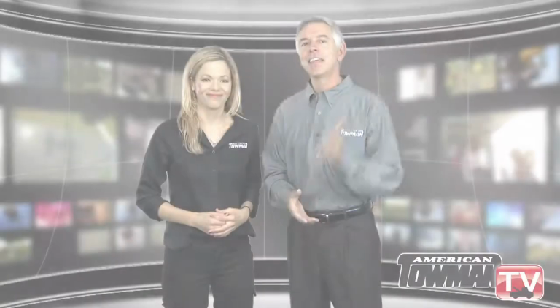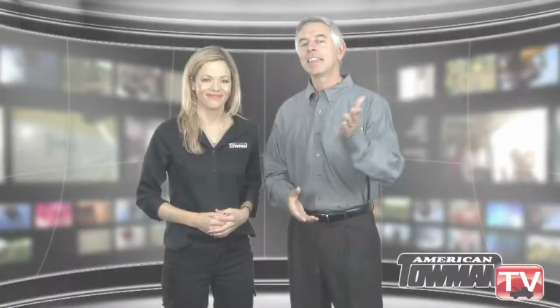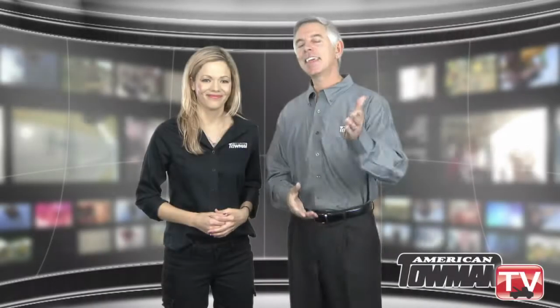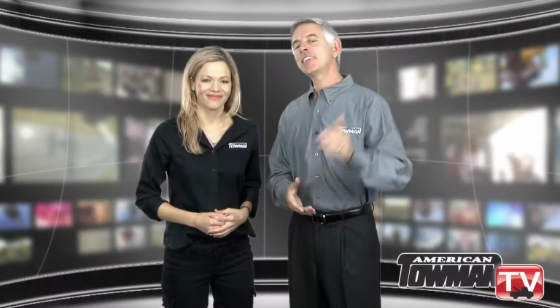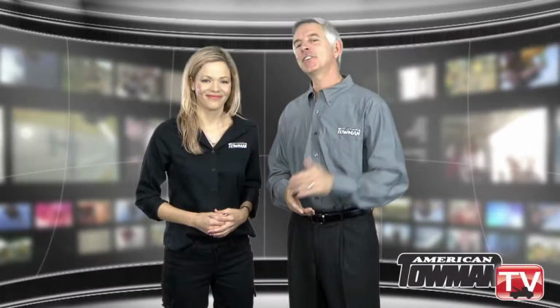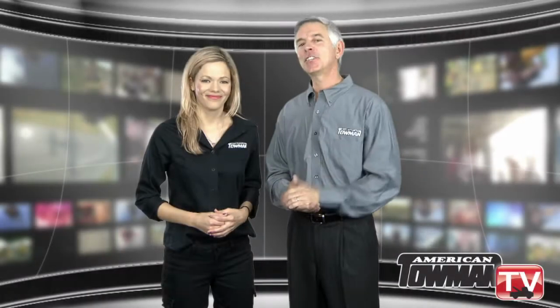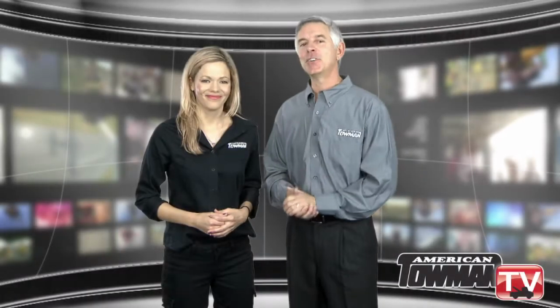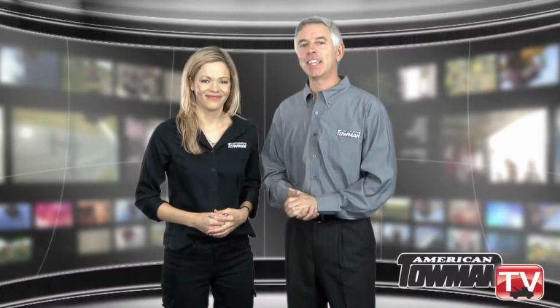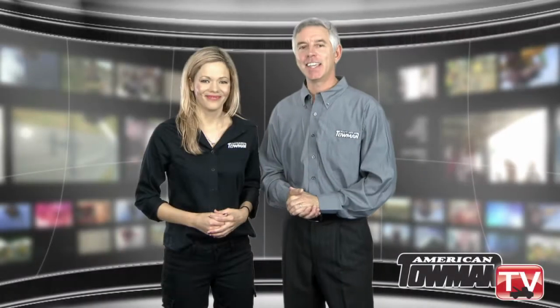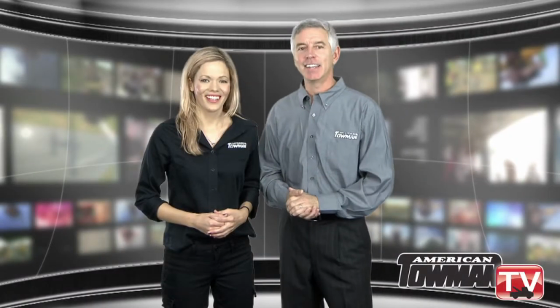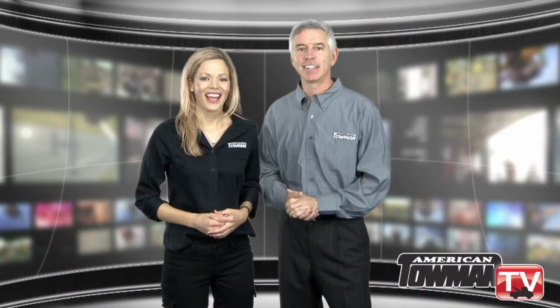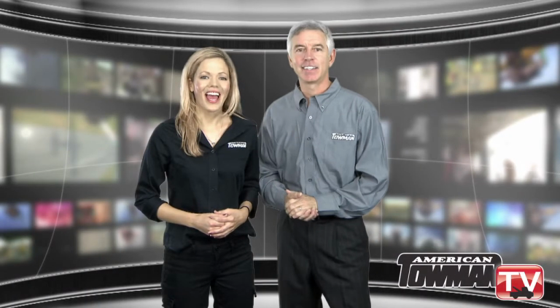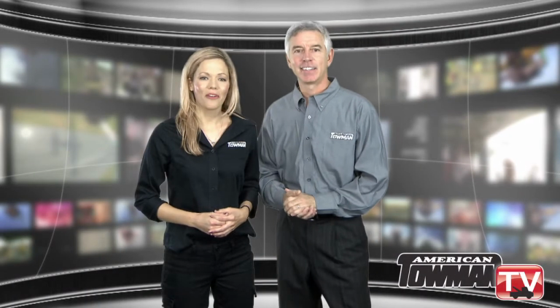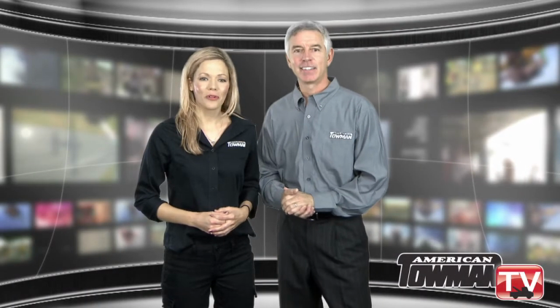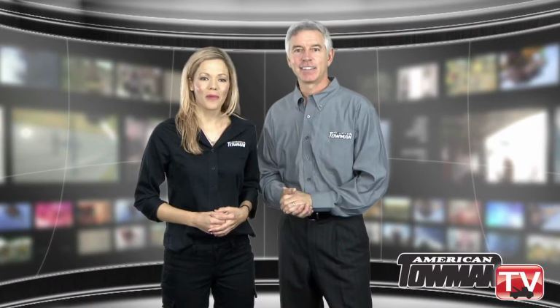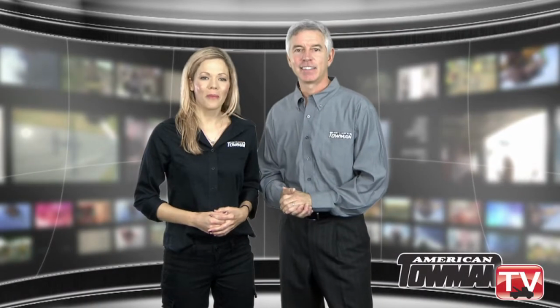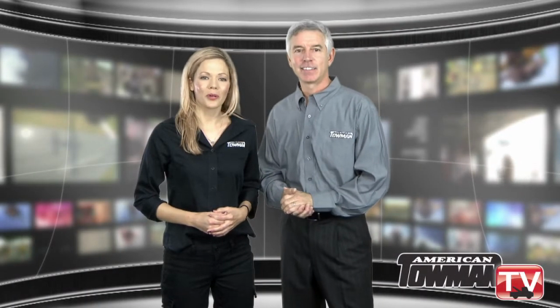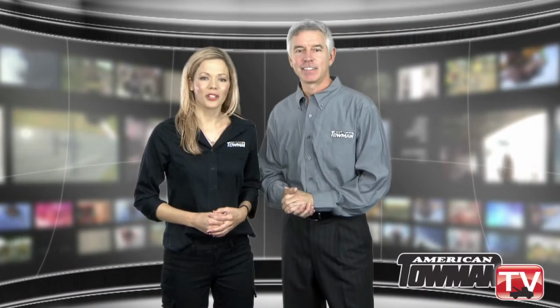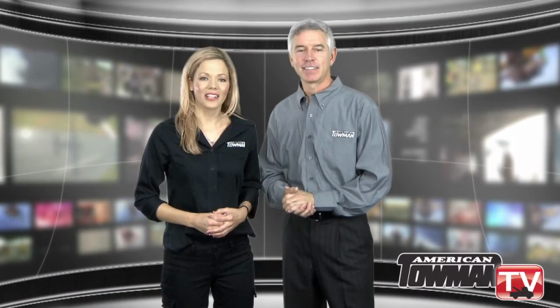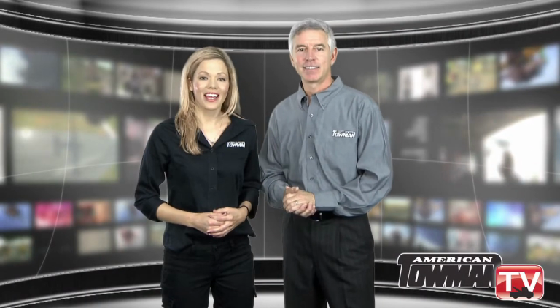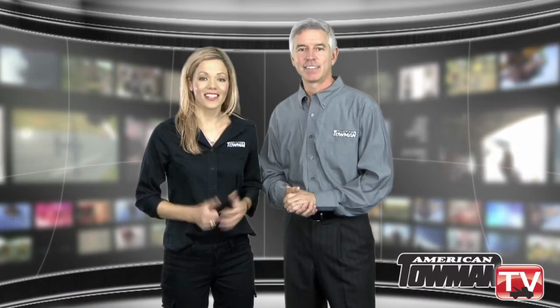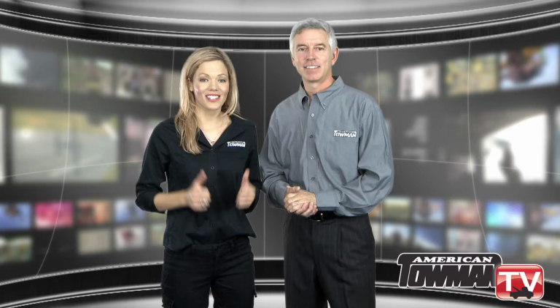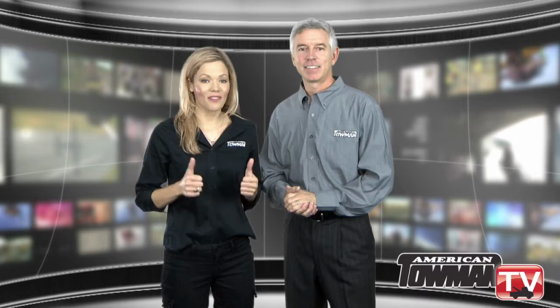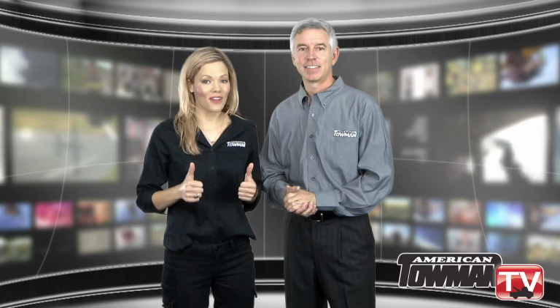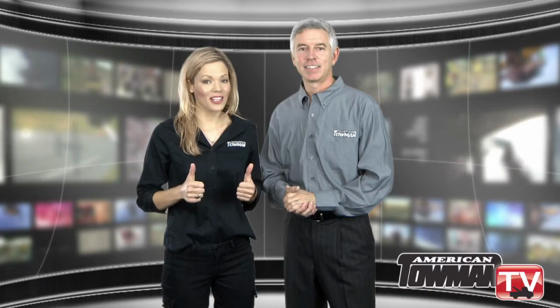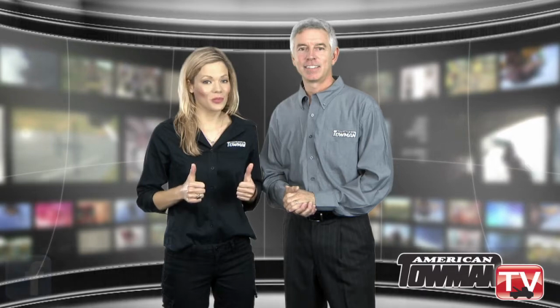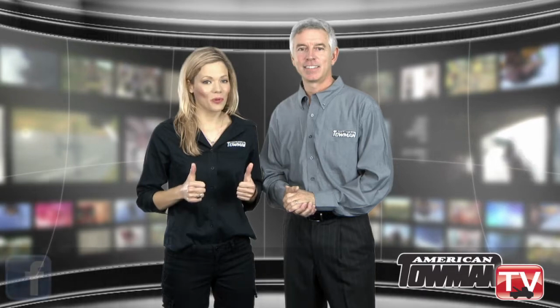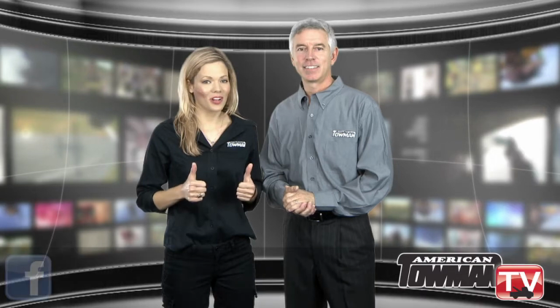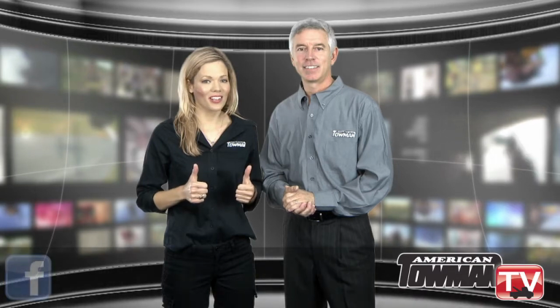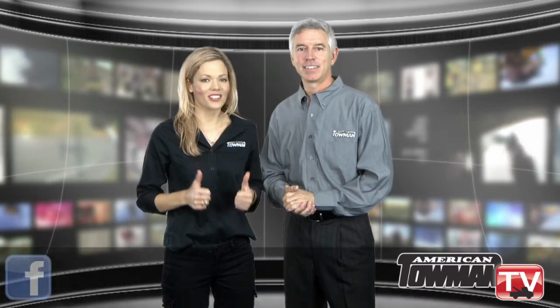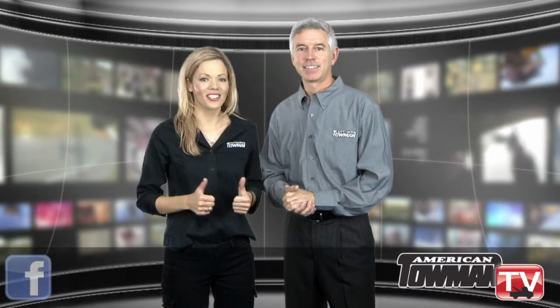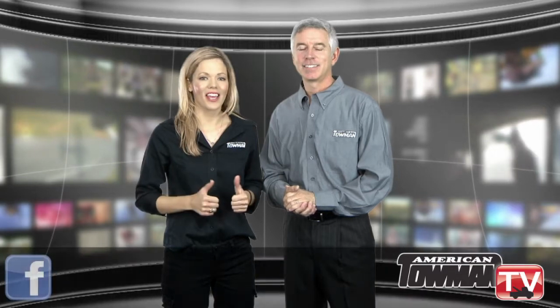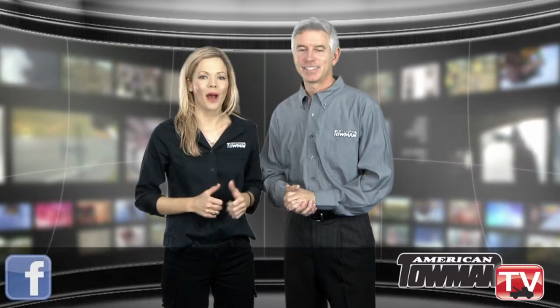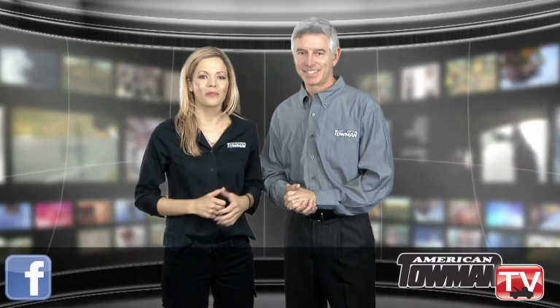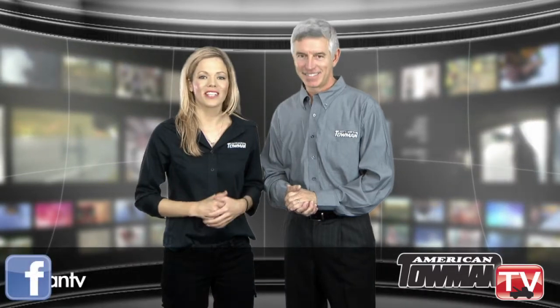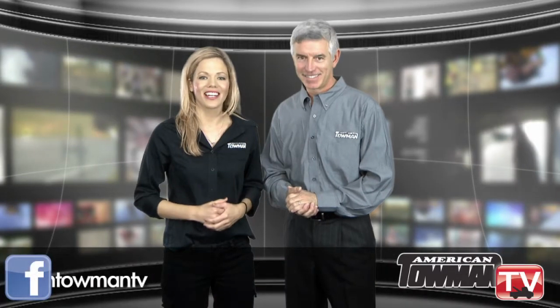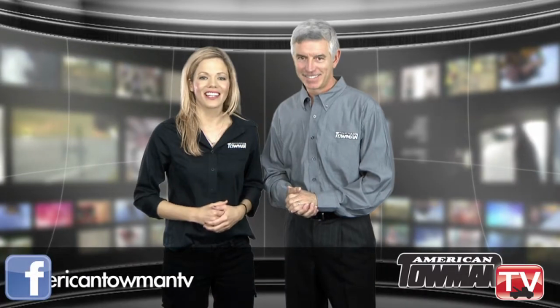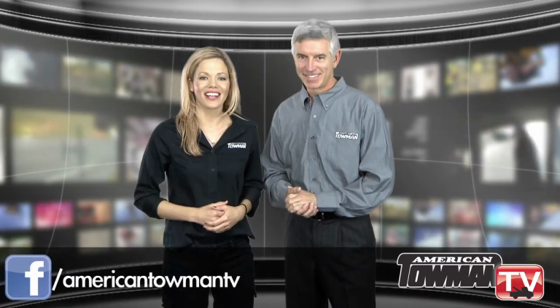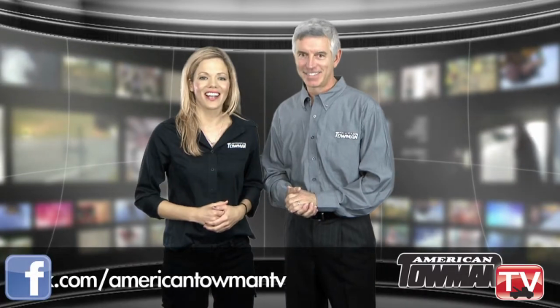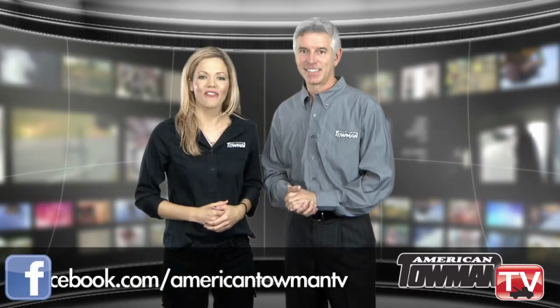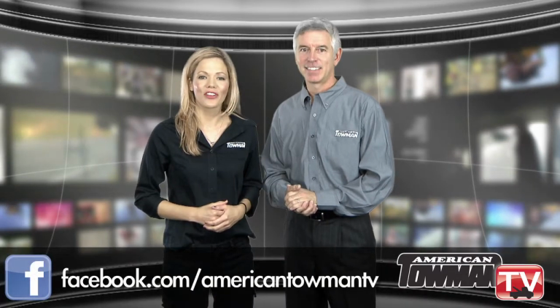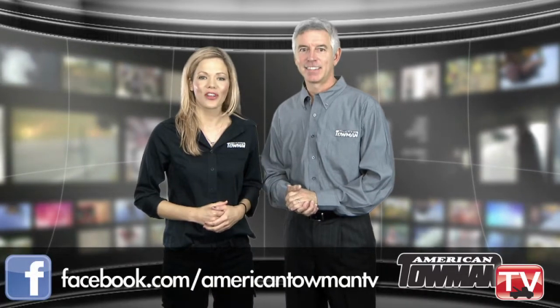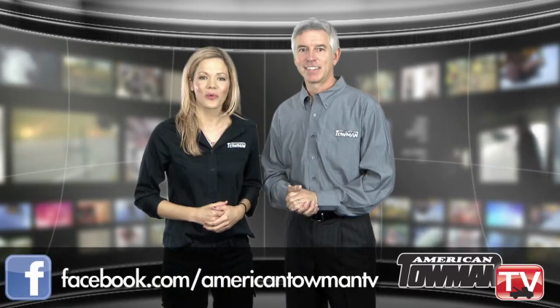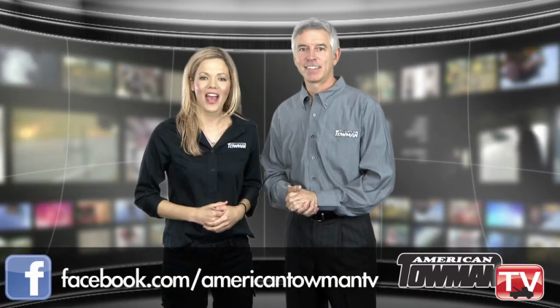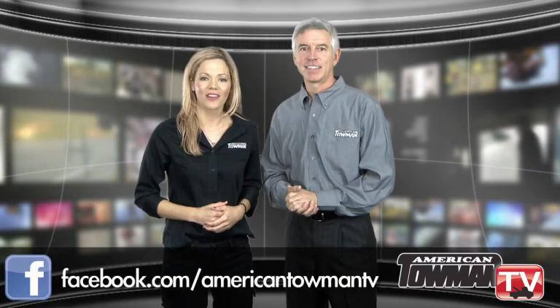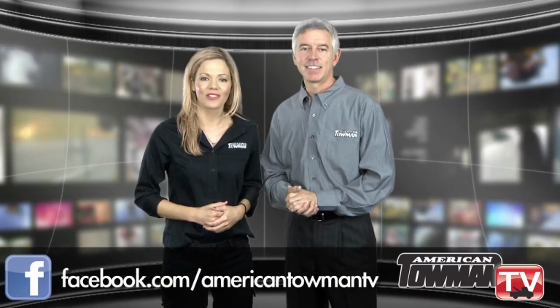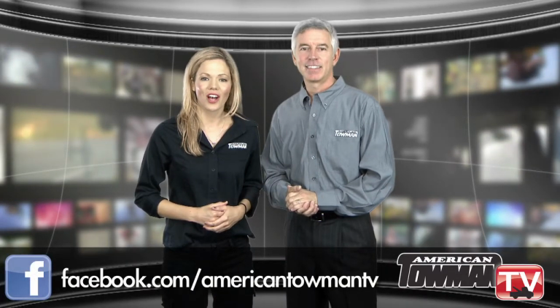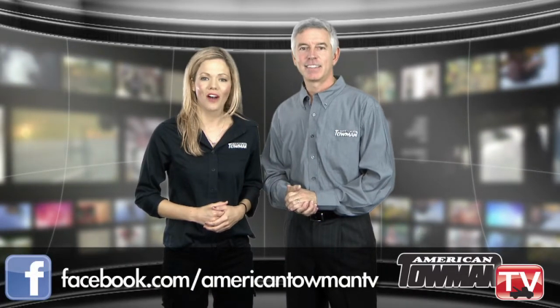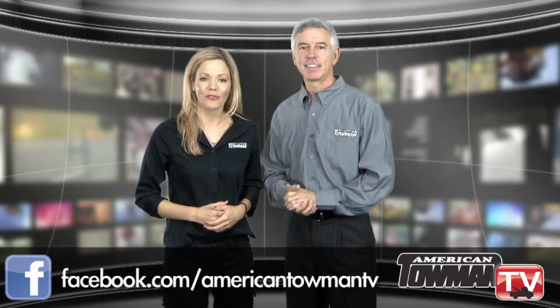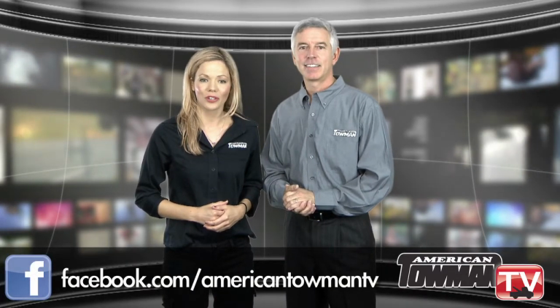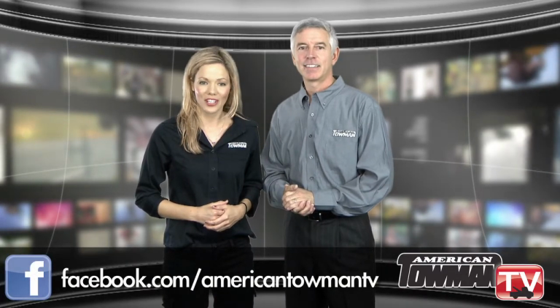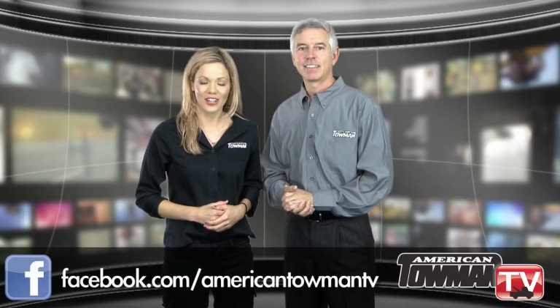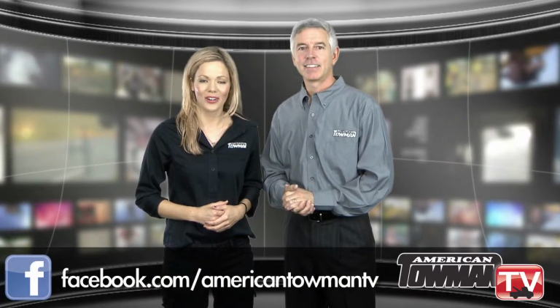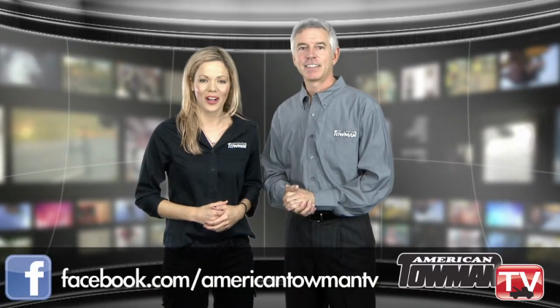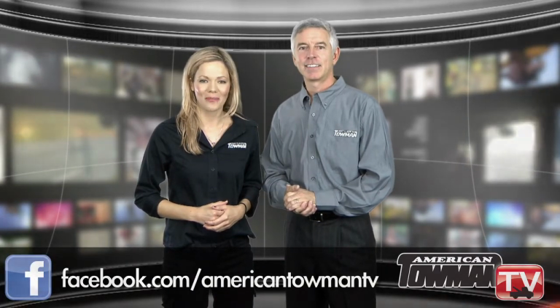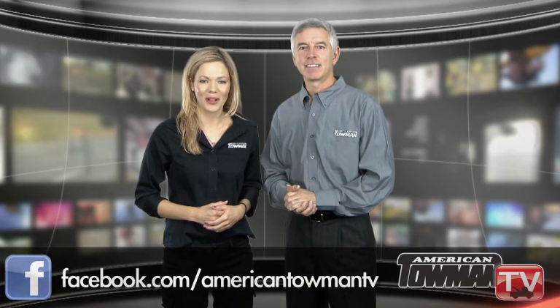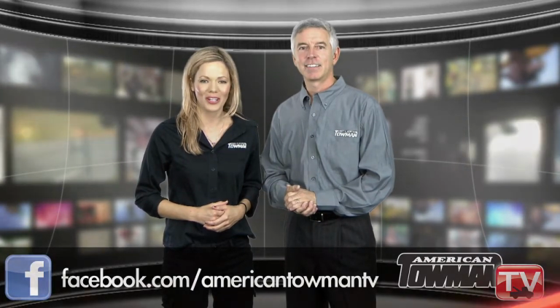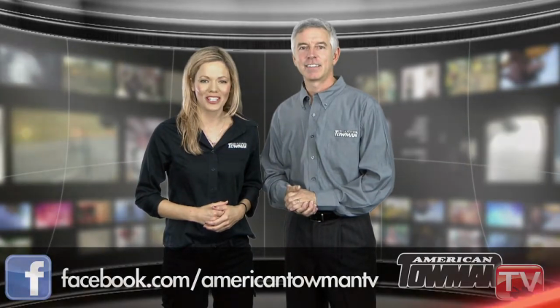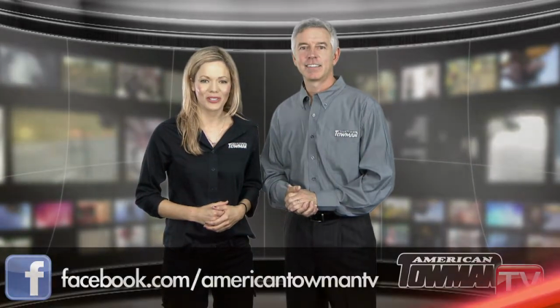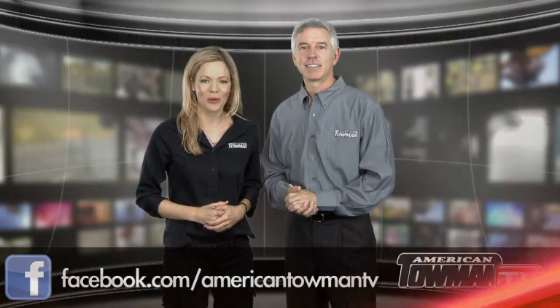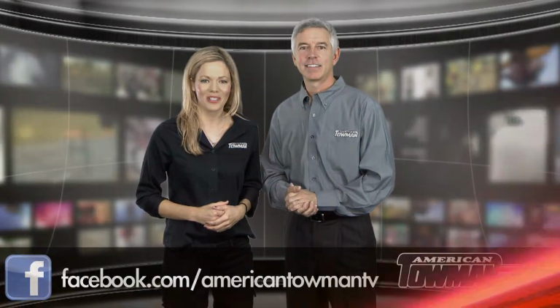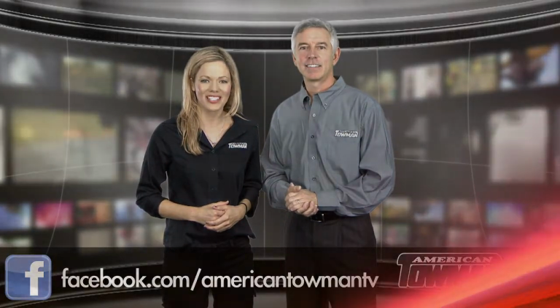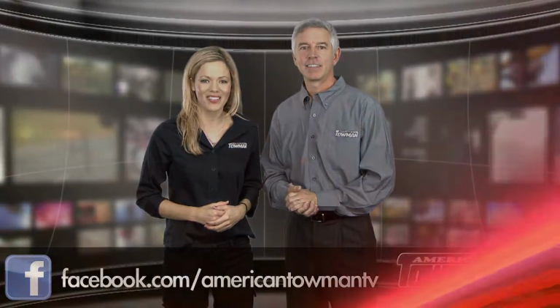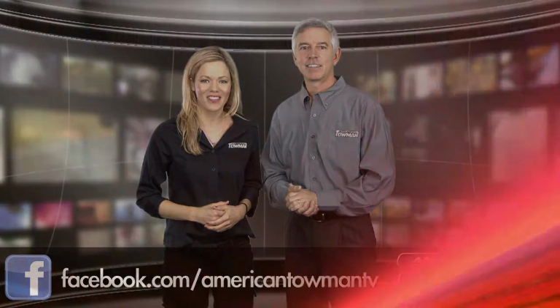Thanks for tuning in. And remember, like us on Facebook to stay updated on everything we have to offer here on American Towman TV.